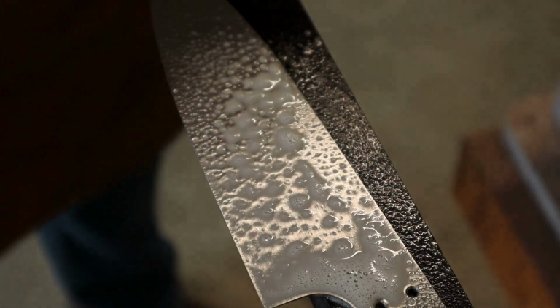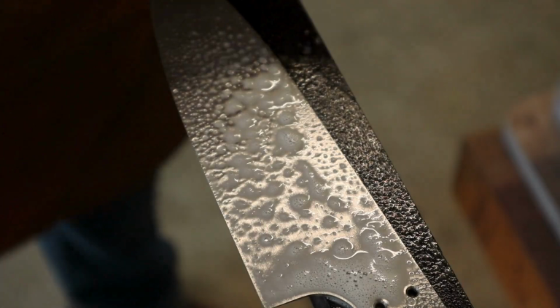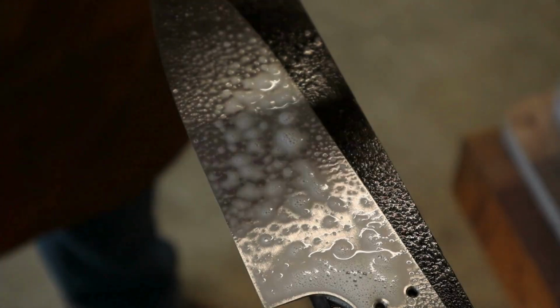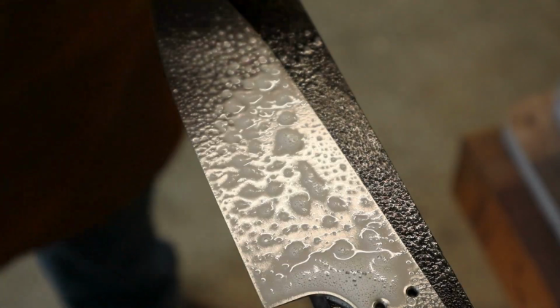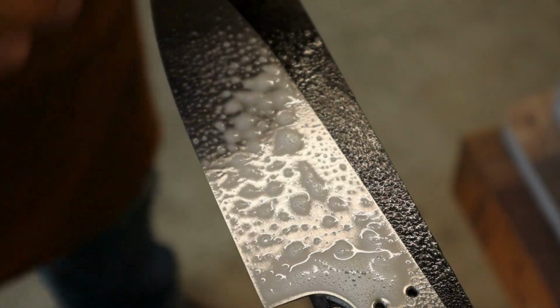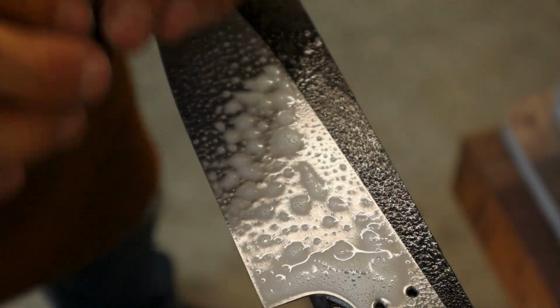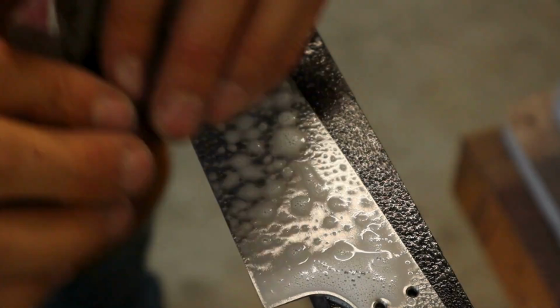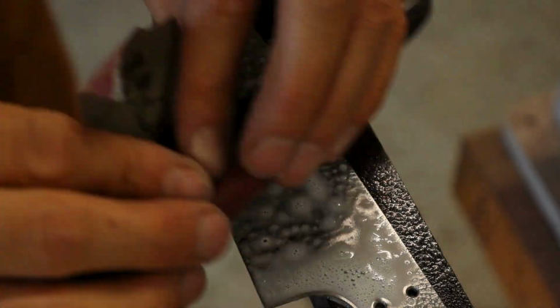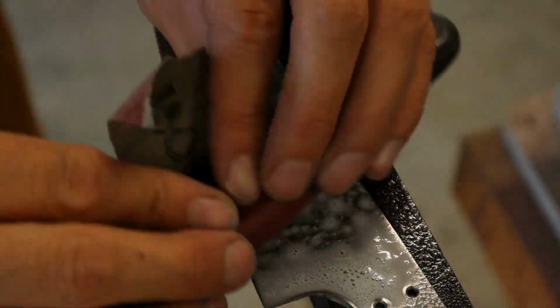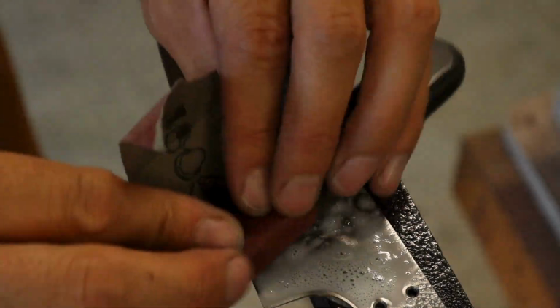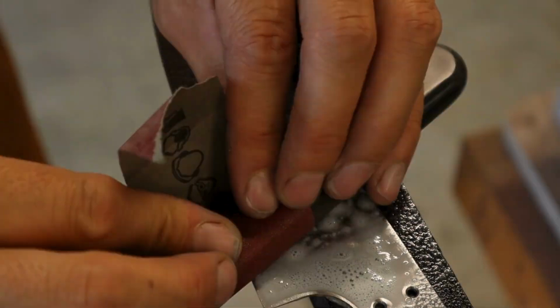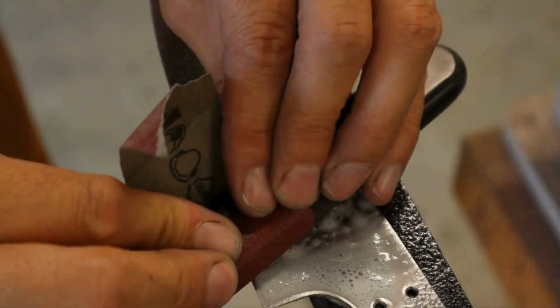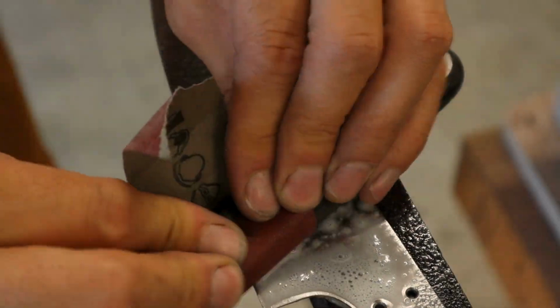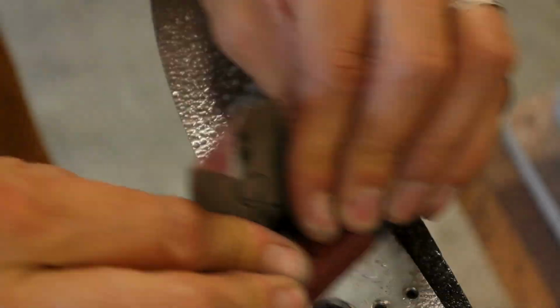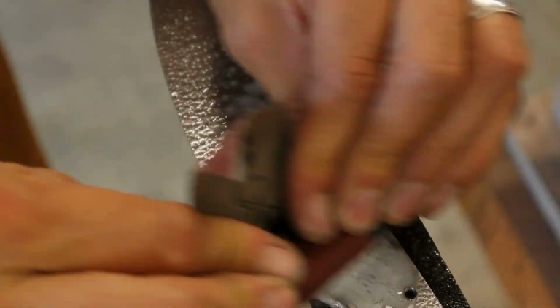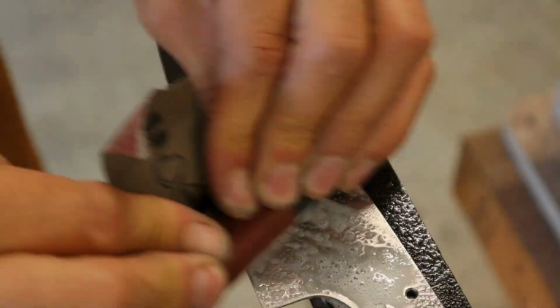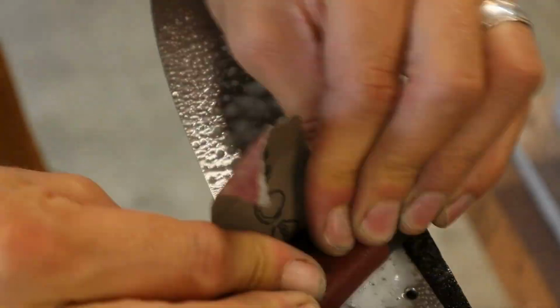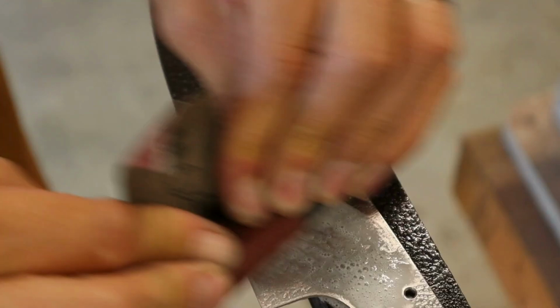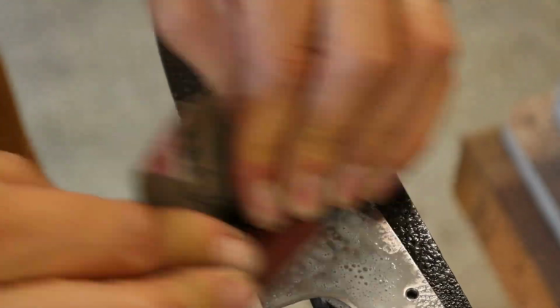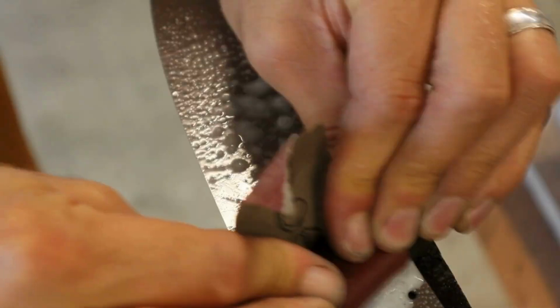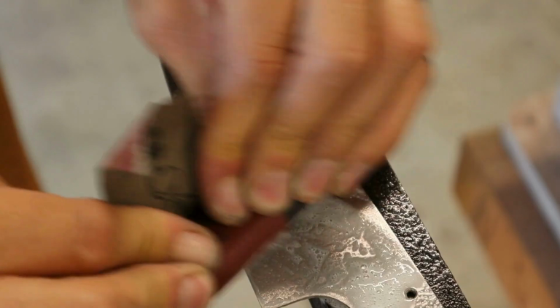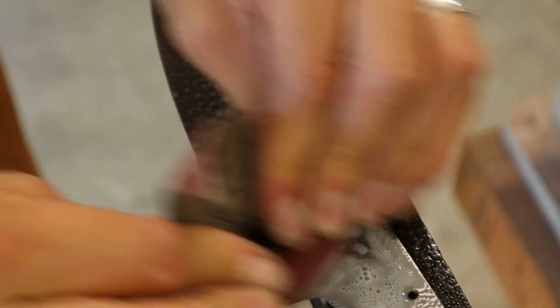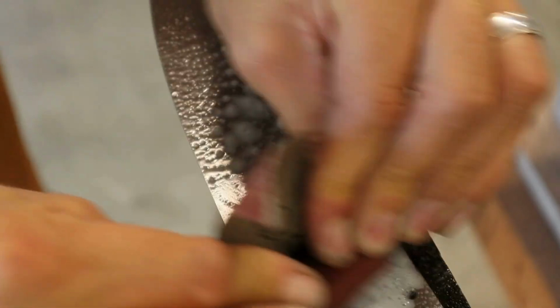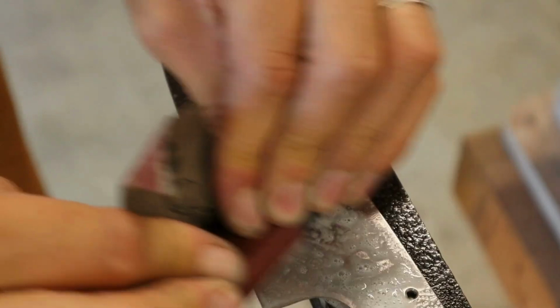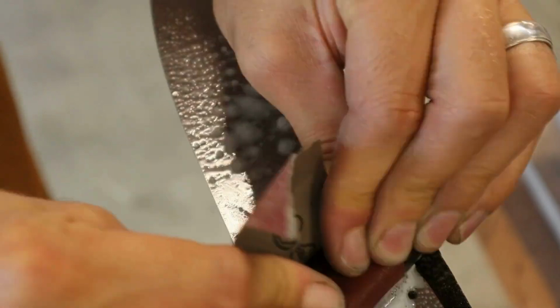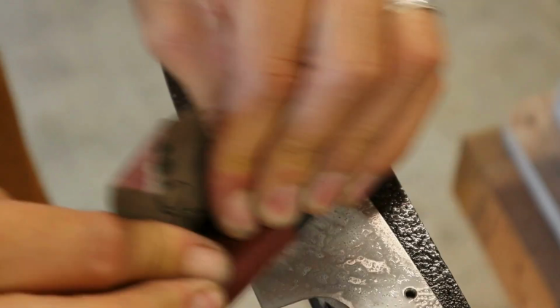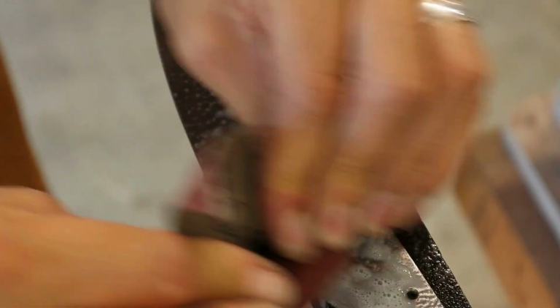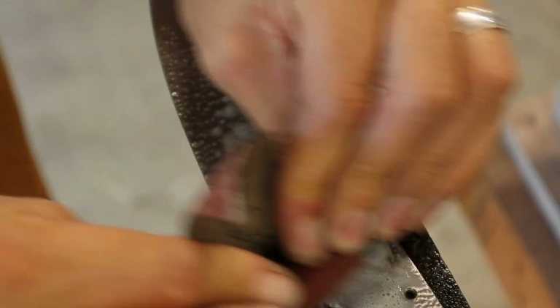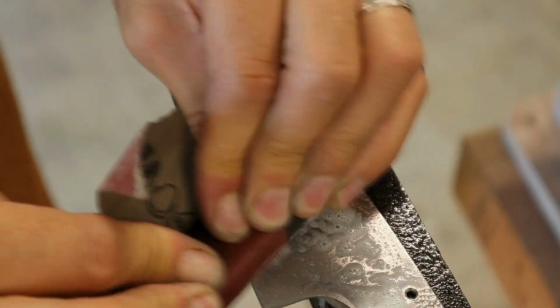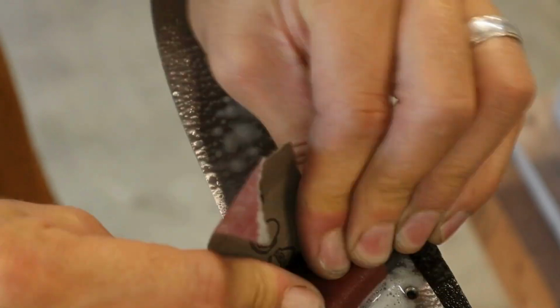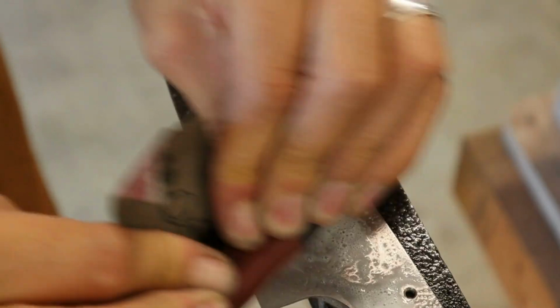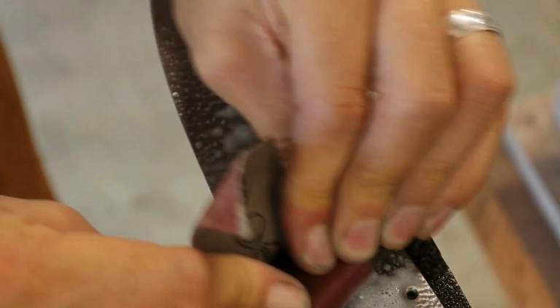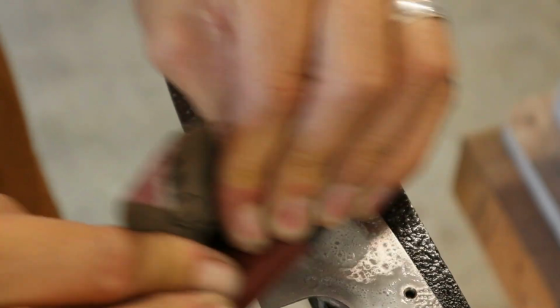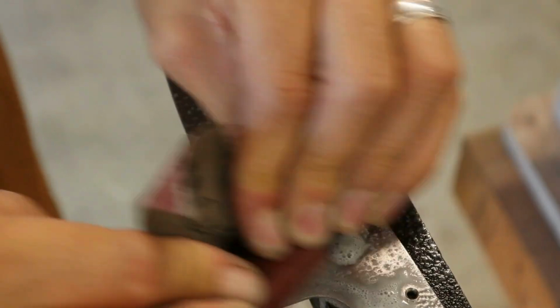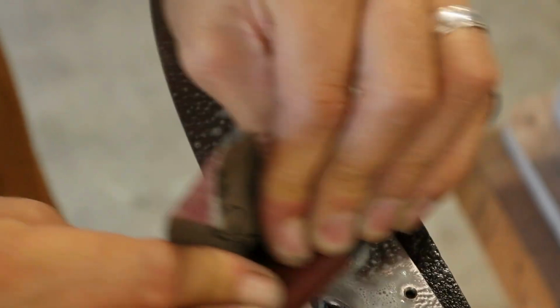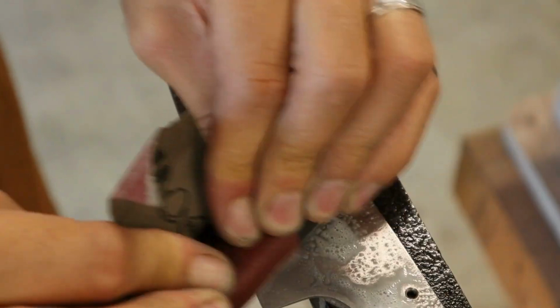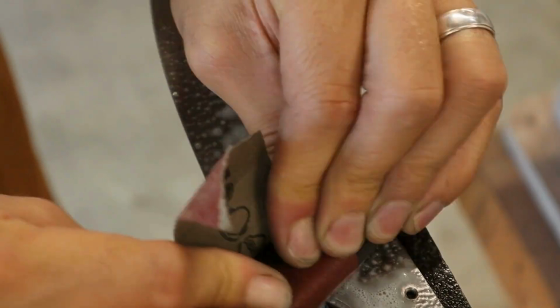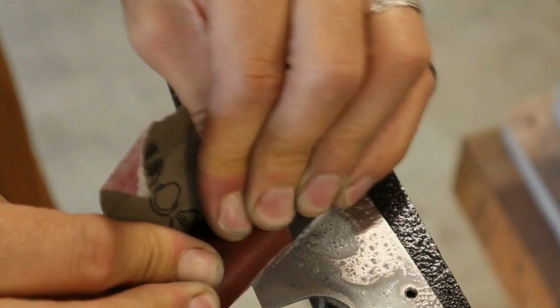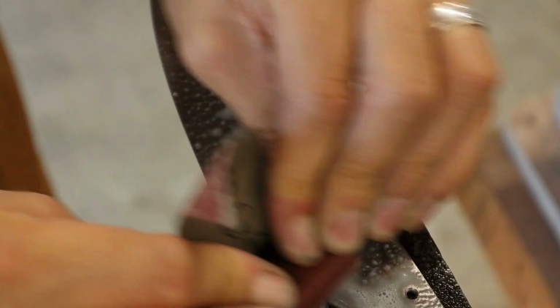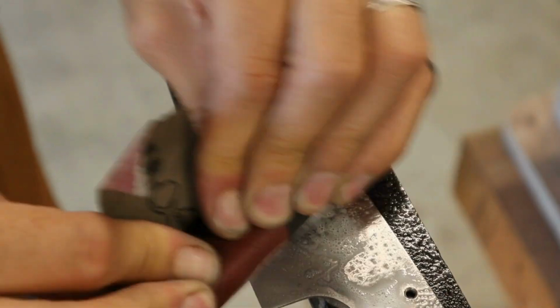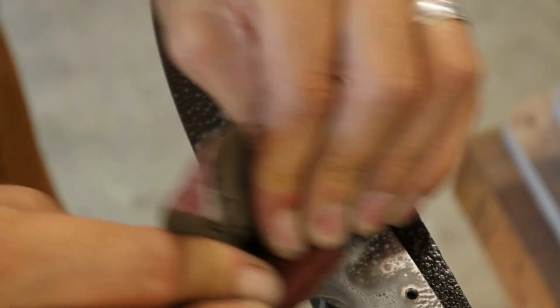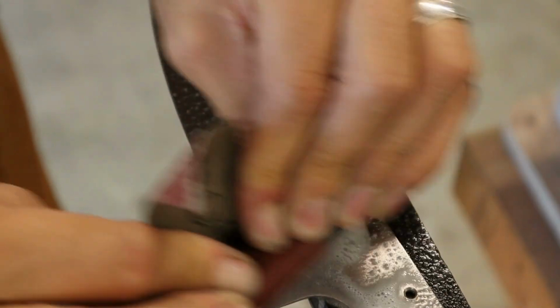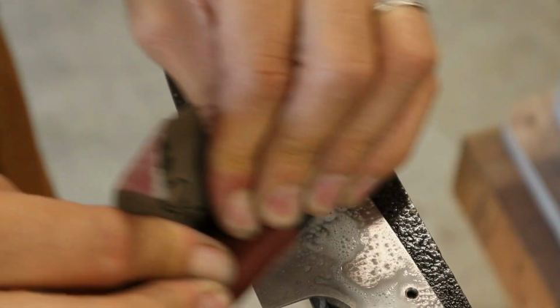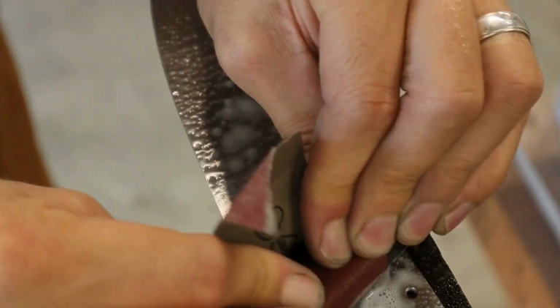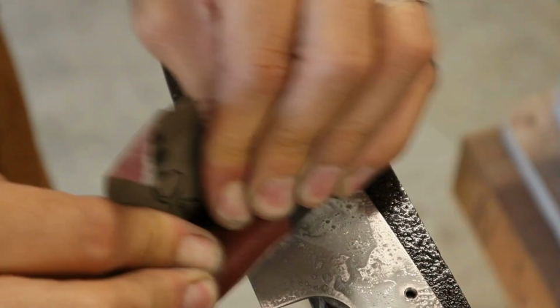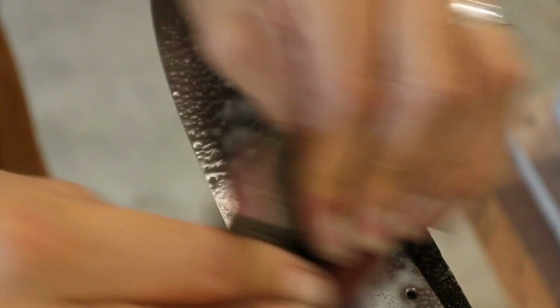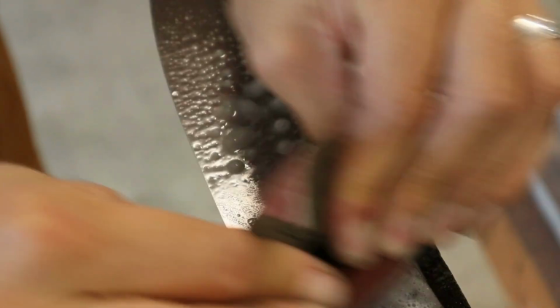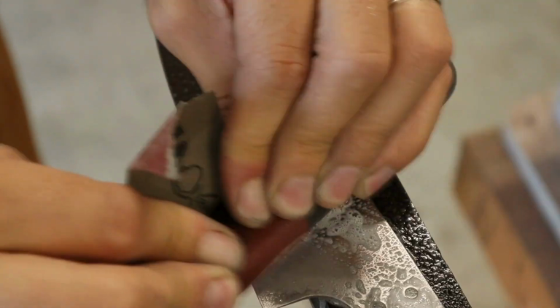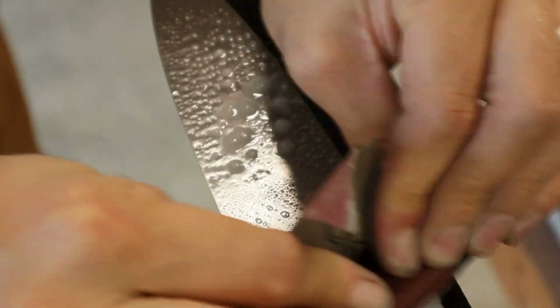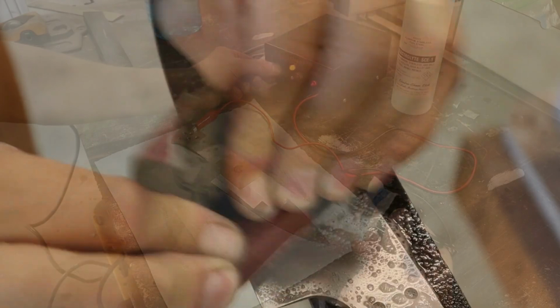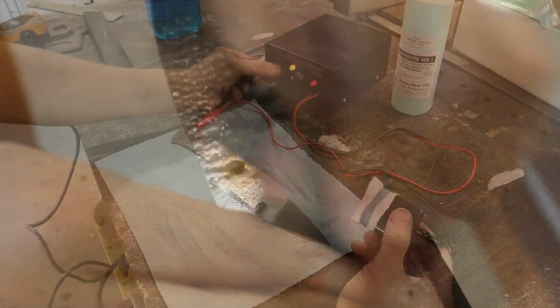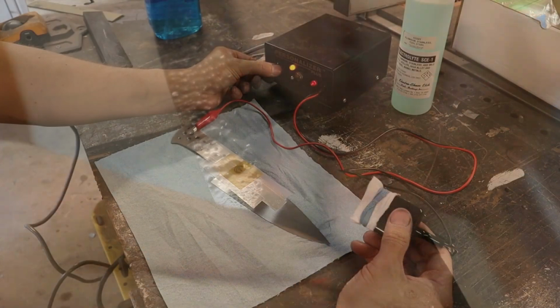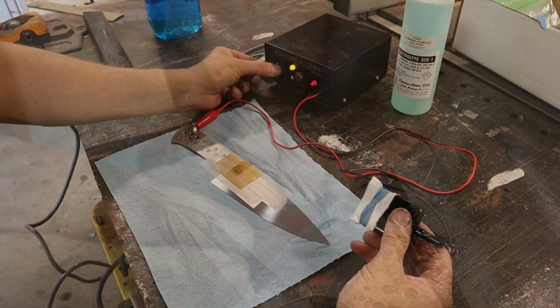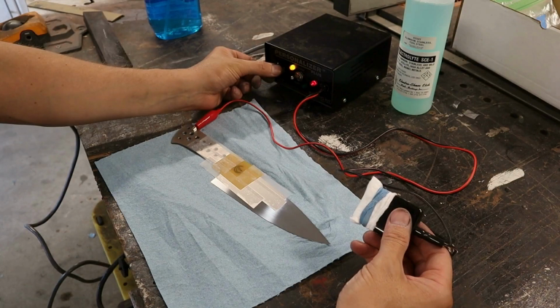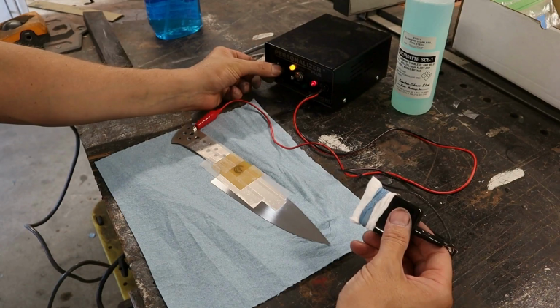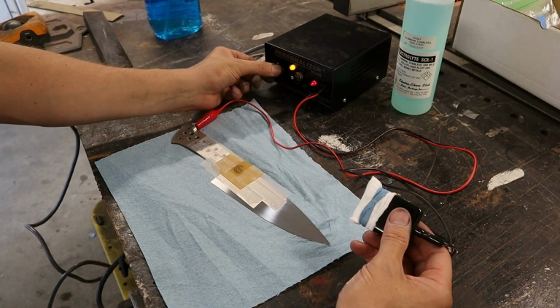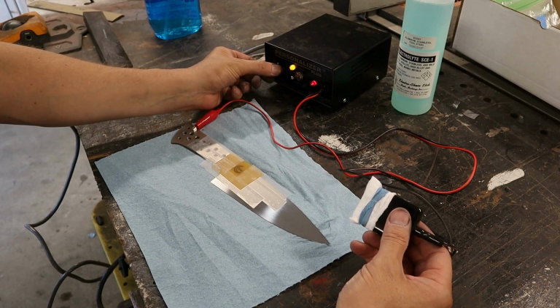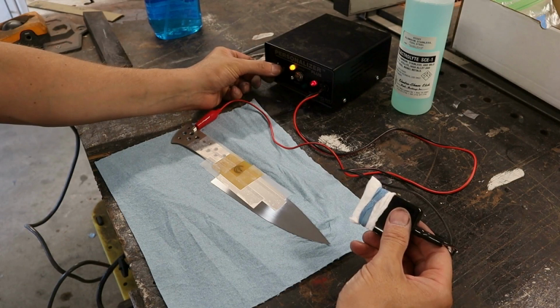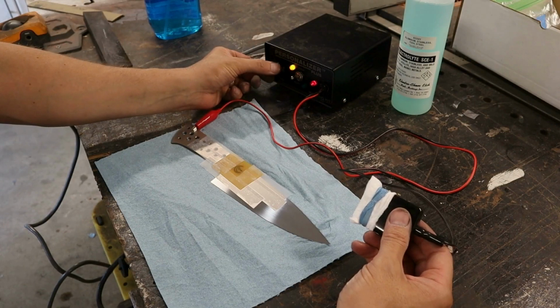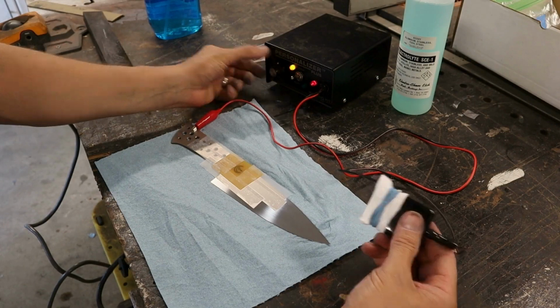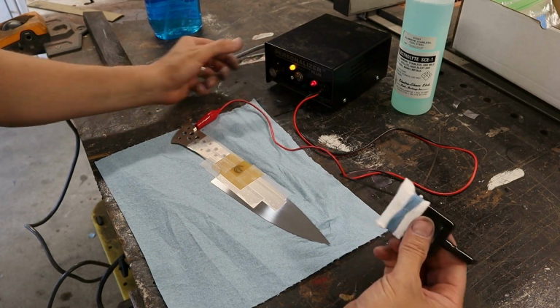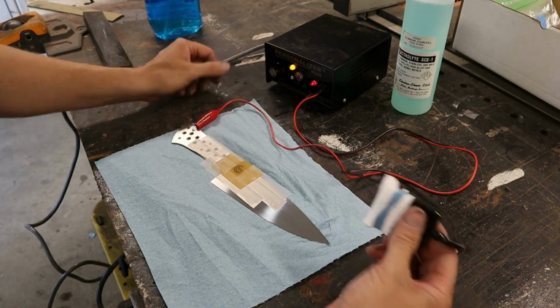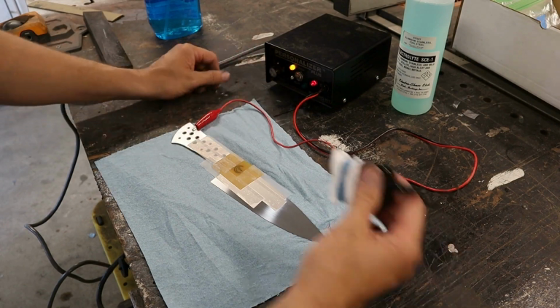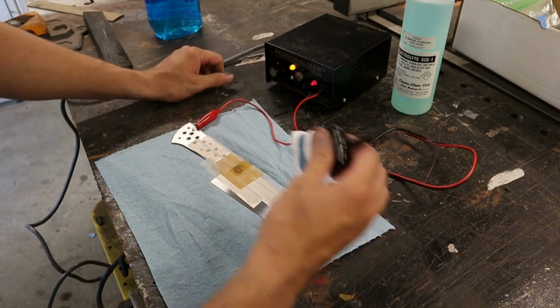I use Windex as a lapping fluid when sanding. This keeps the blade cool and also helps remove steel debris and keeps it out of the air.